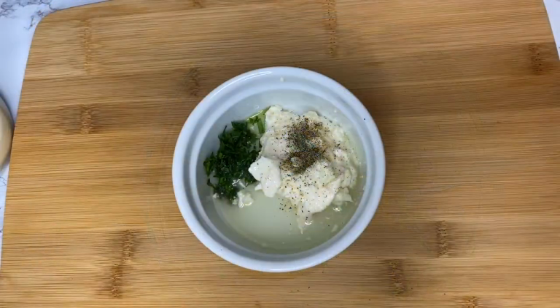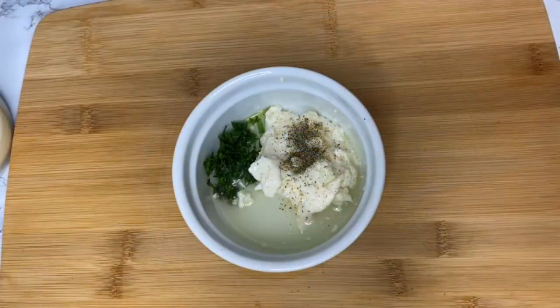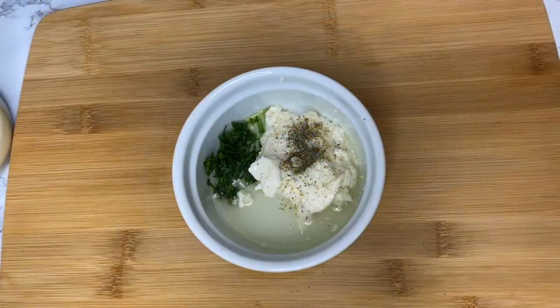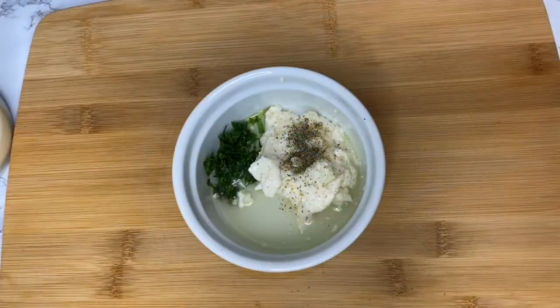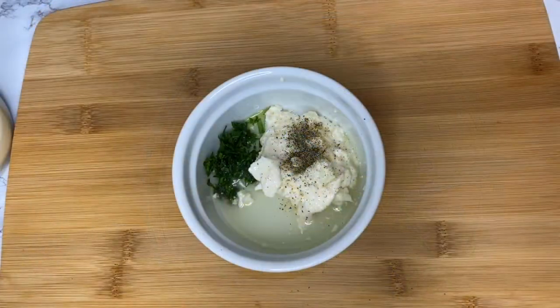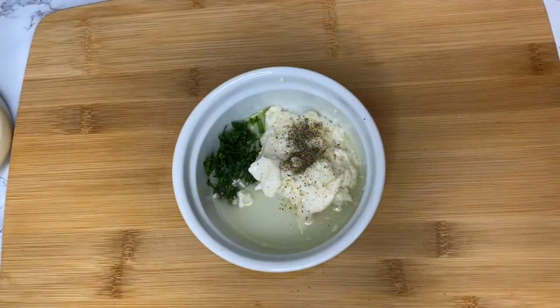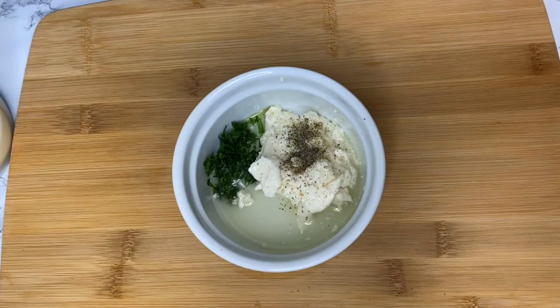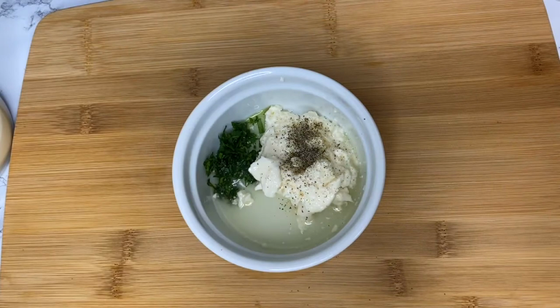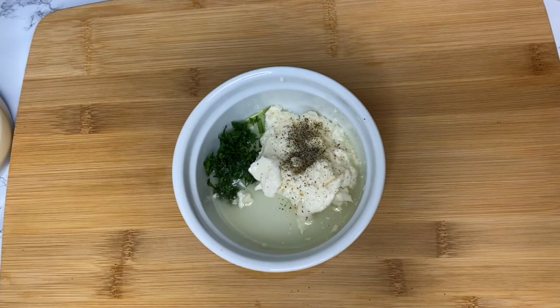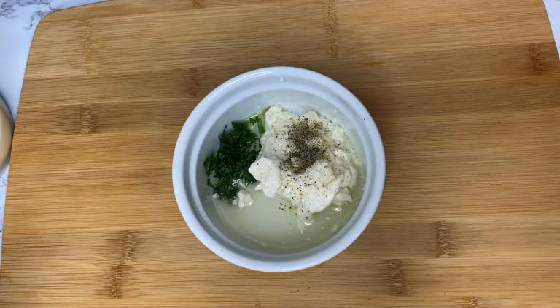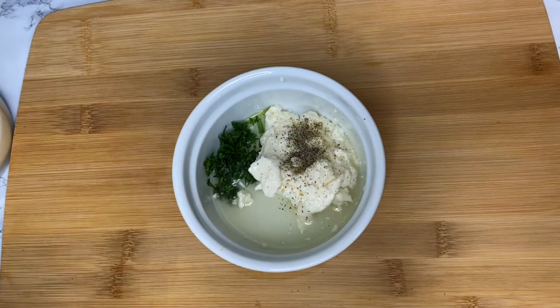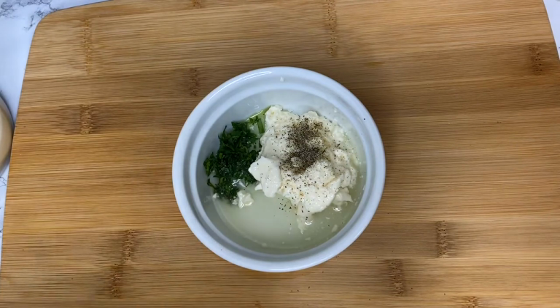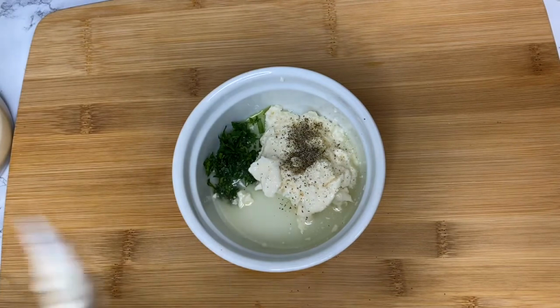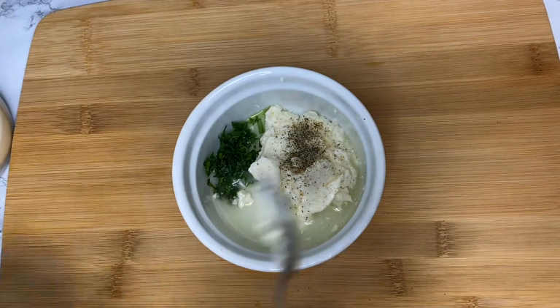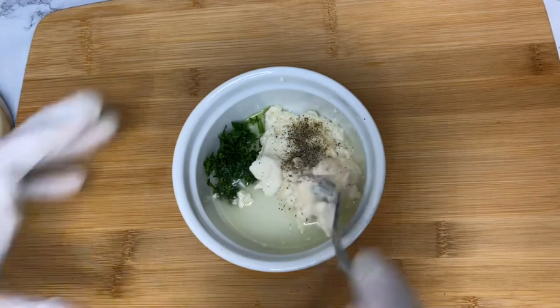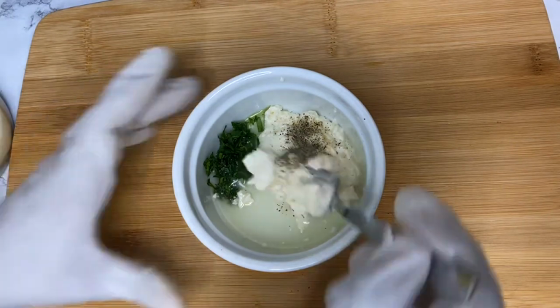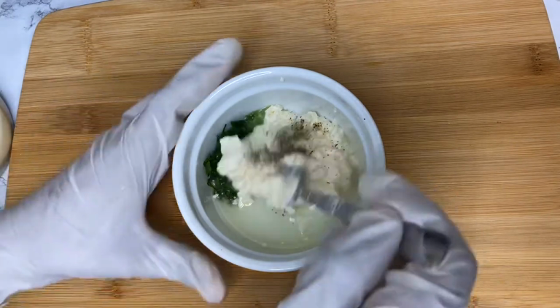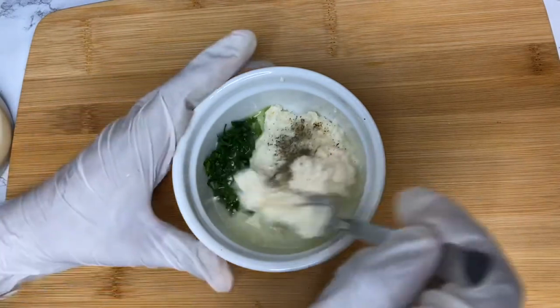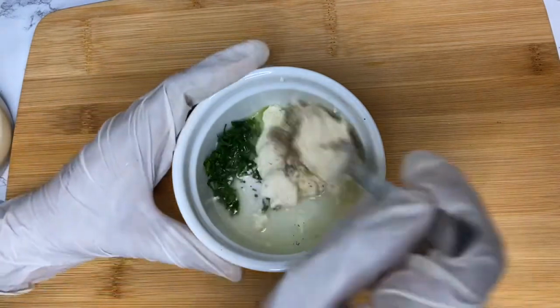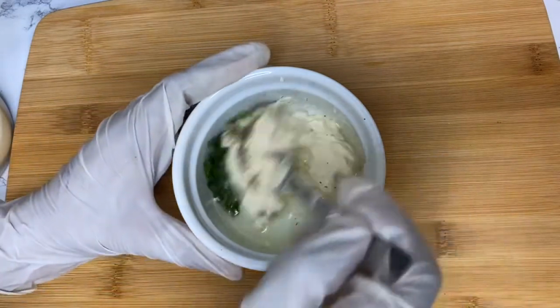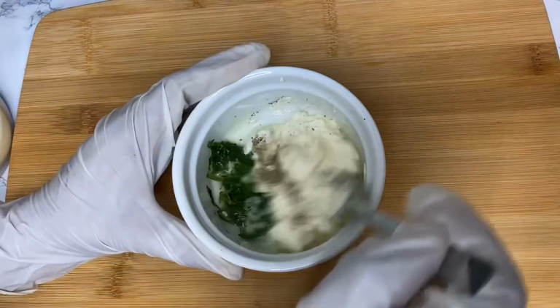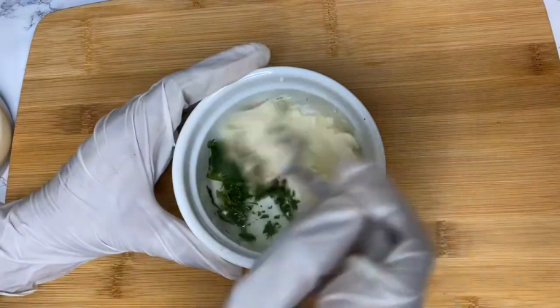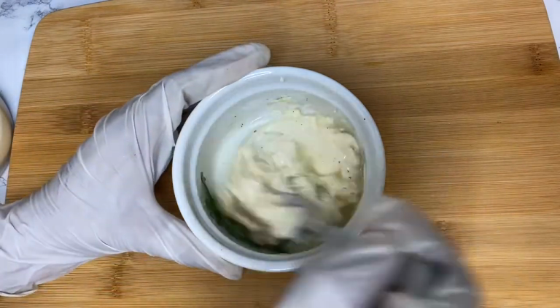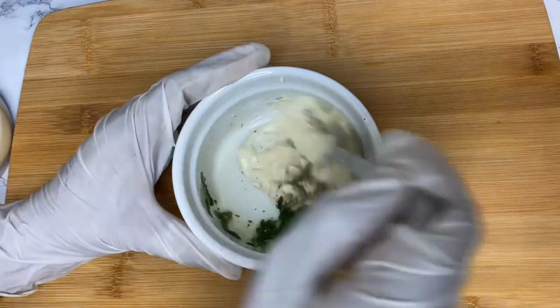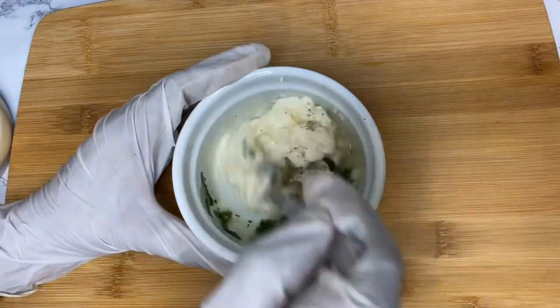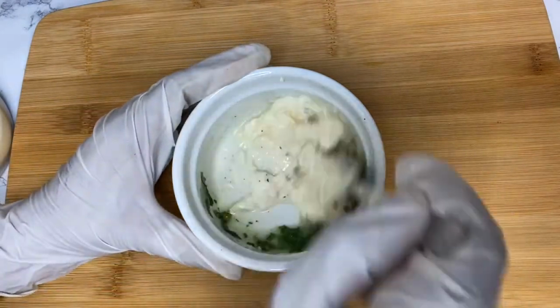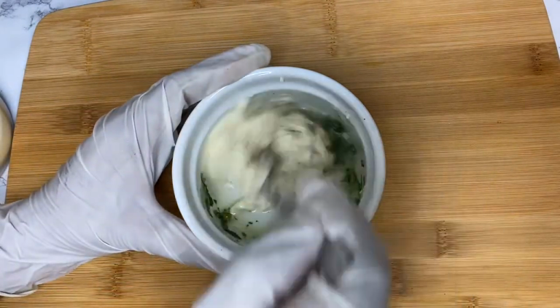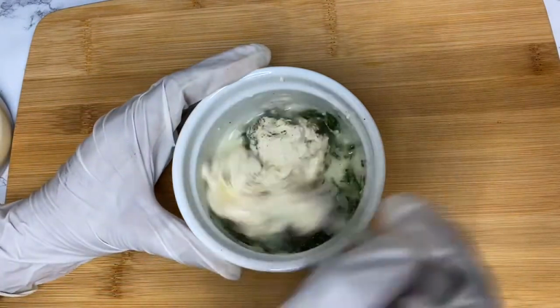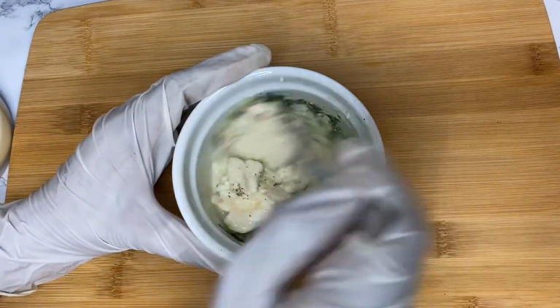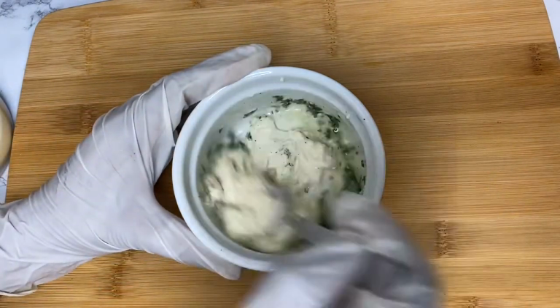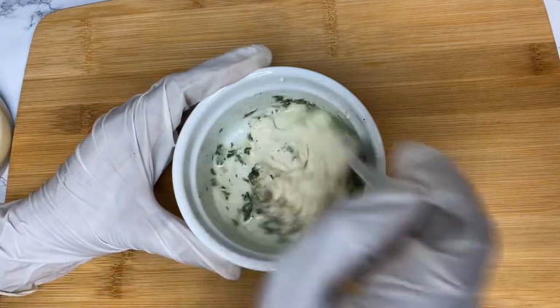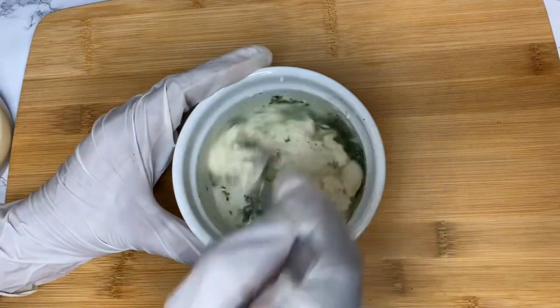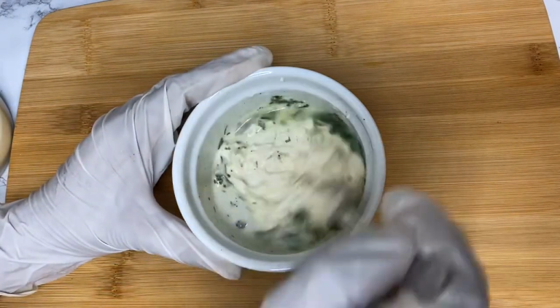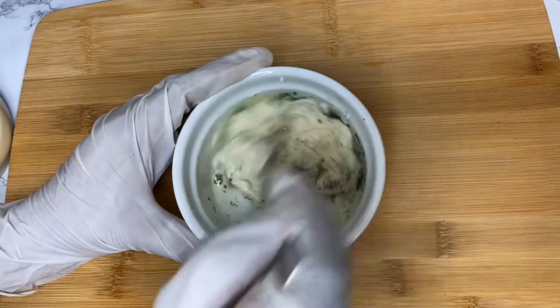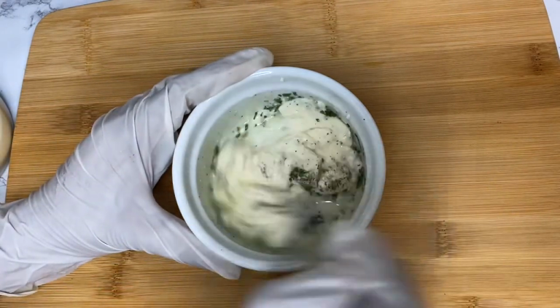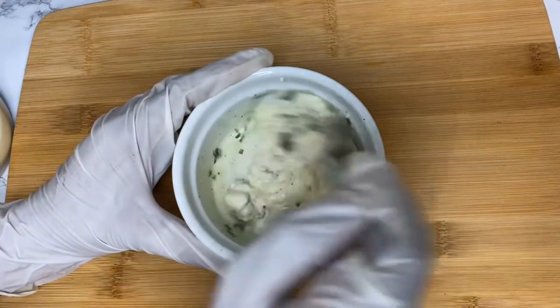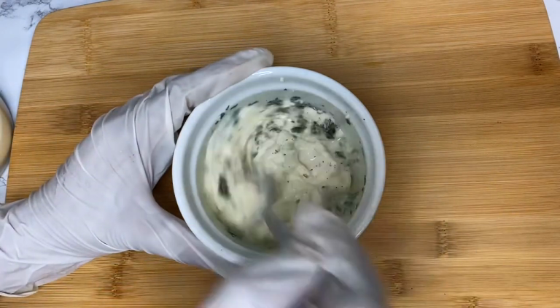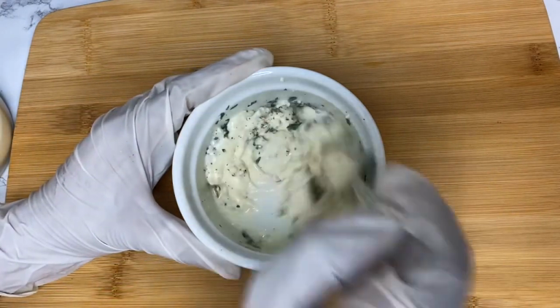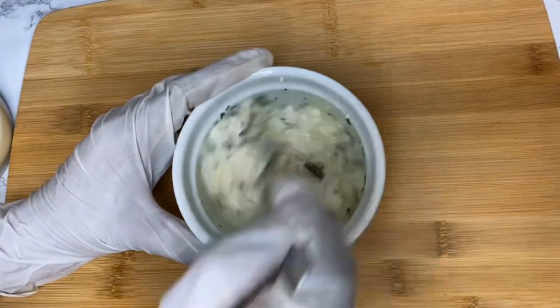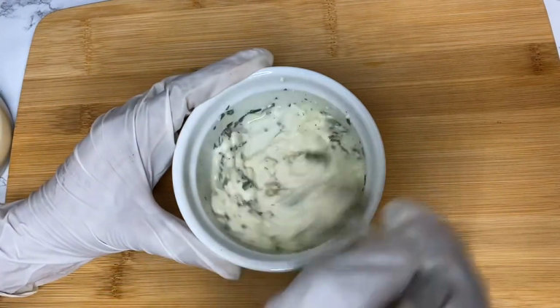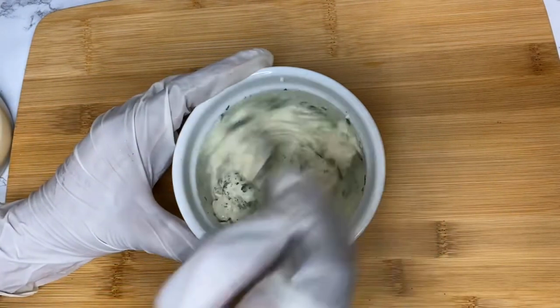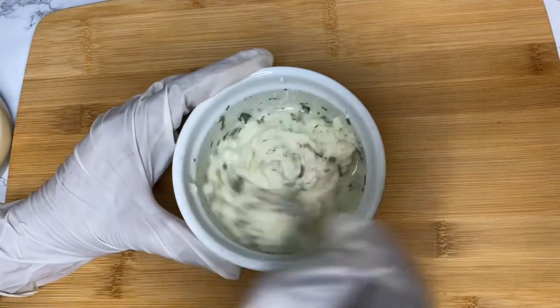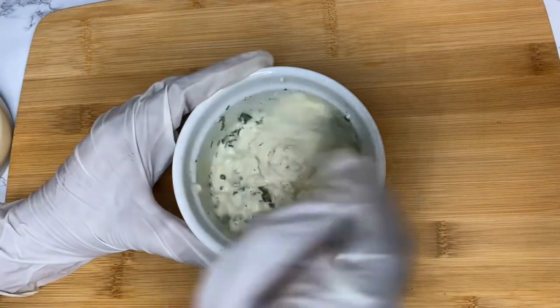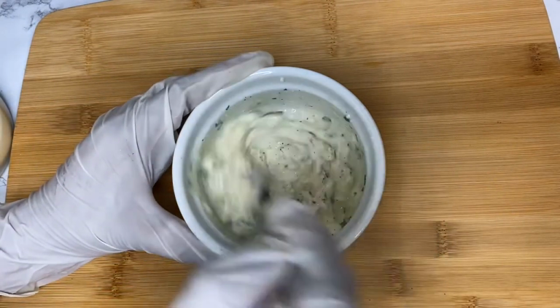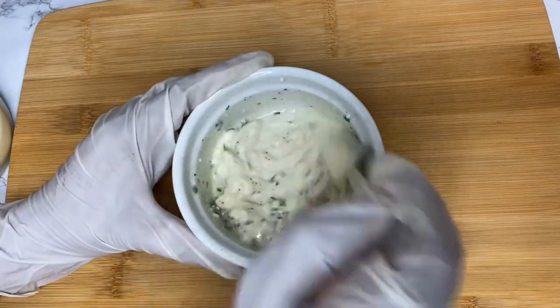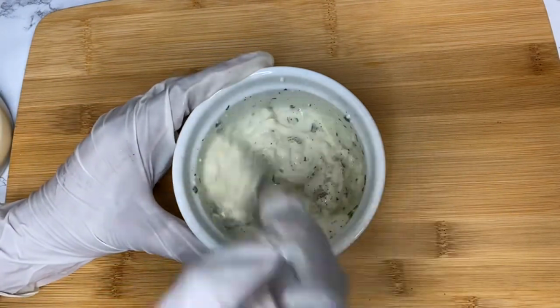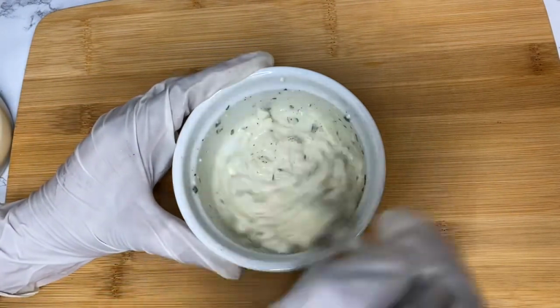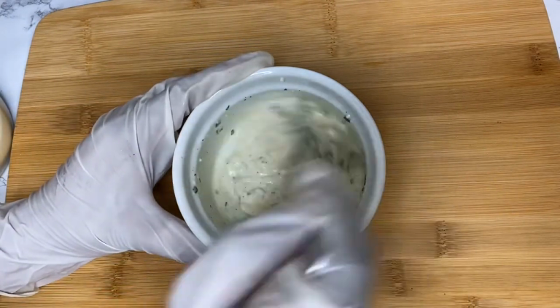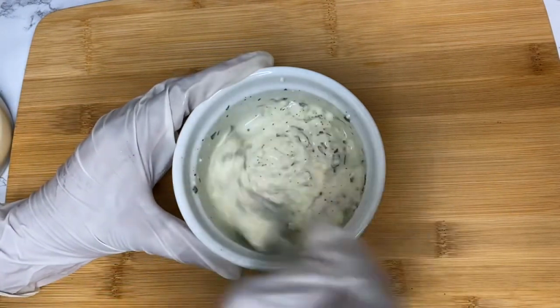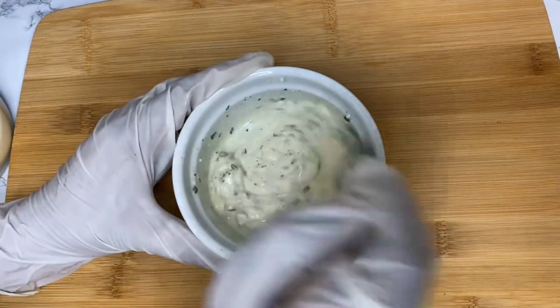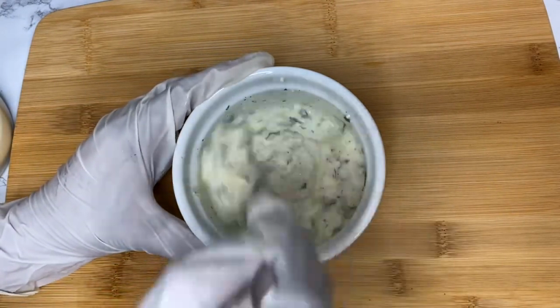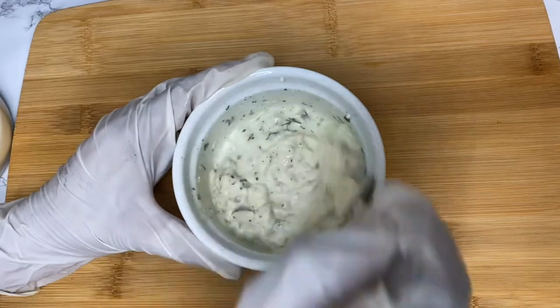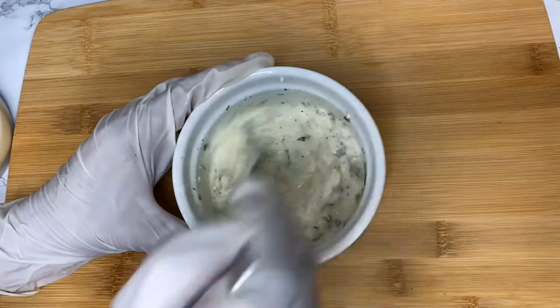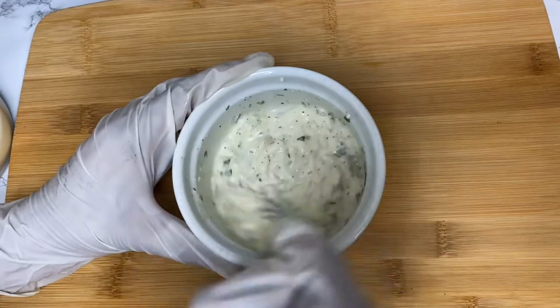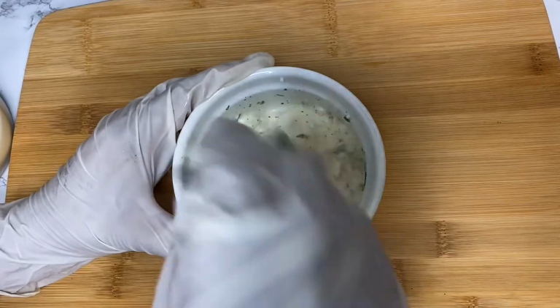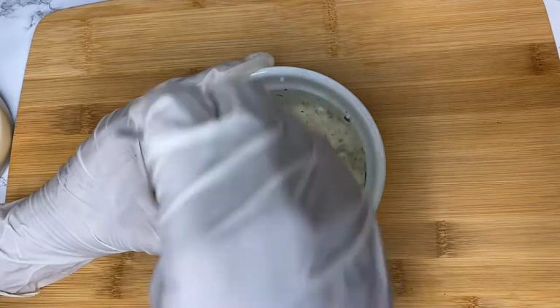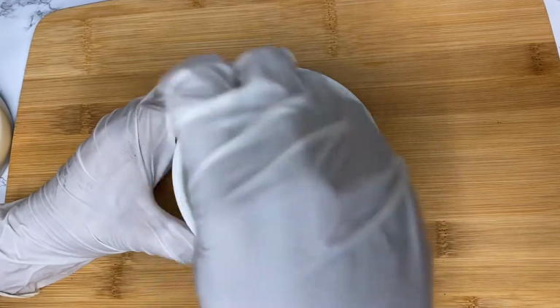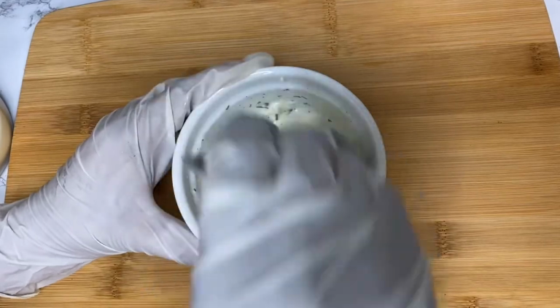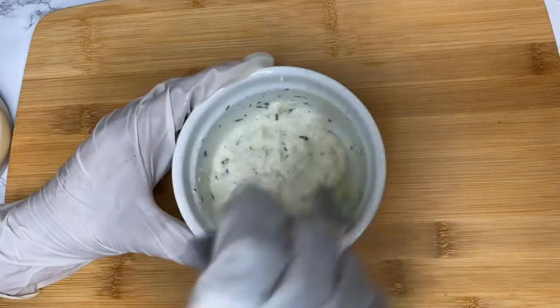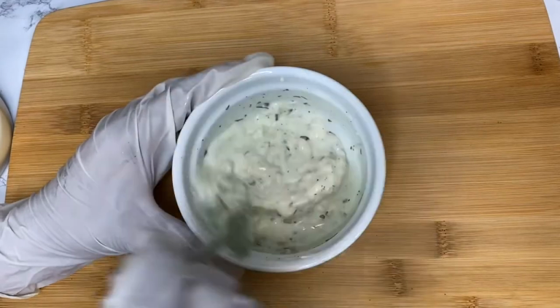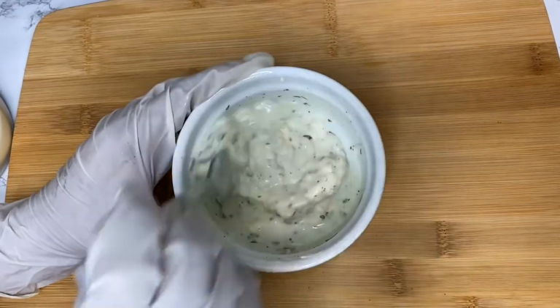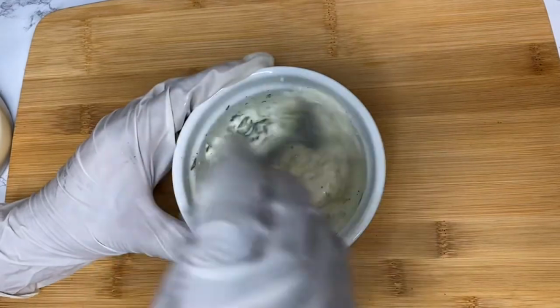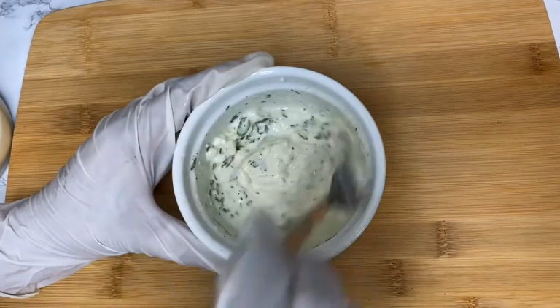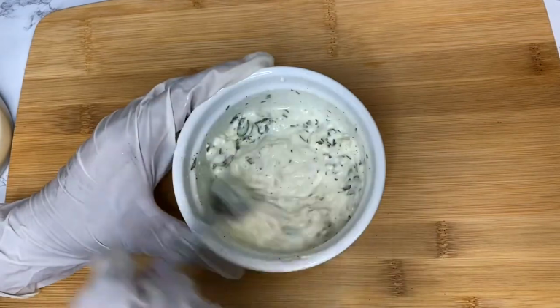I also went ahead and made a cilantro lime aioli because I know this will taste amazing with the salsa and the mahi.